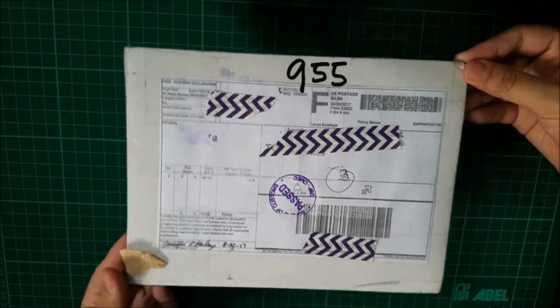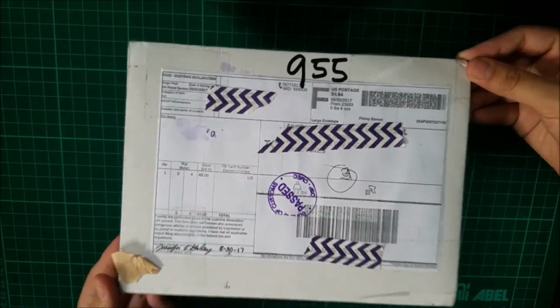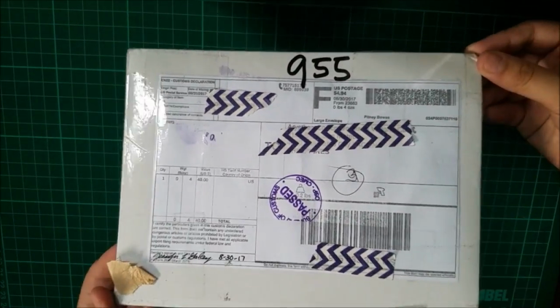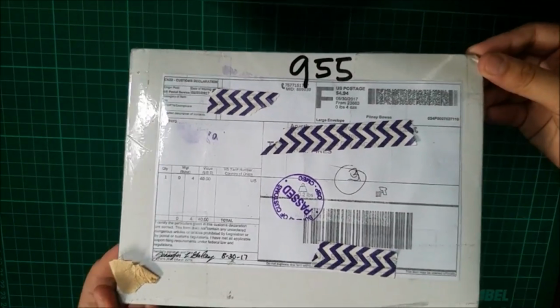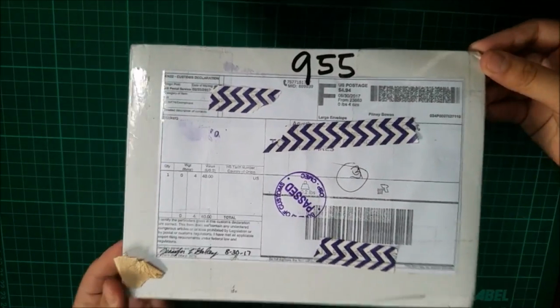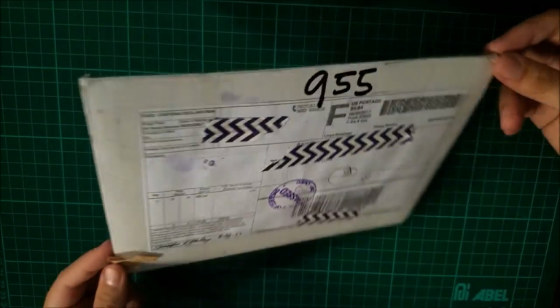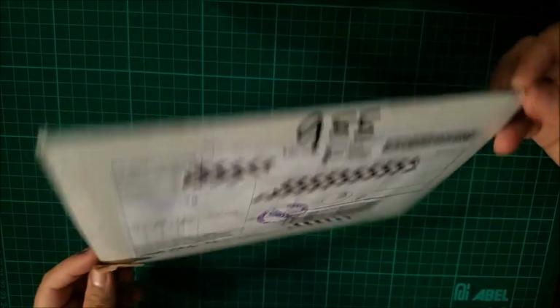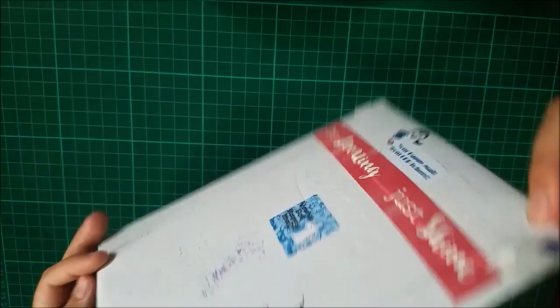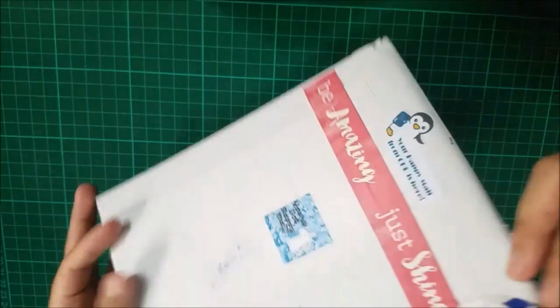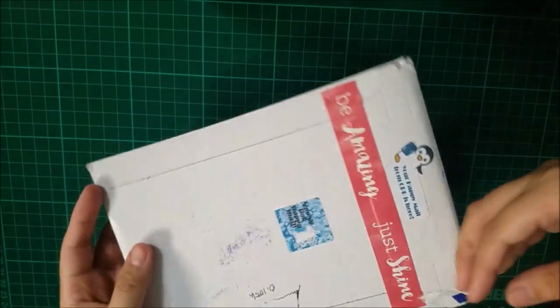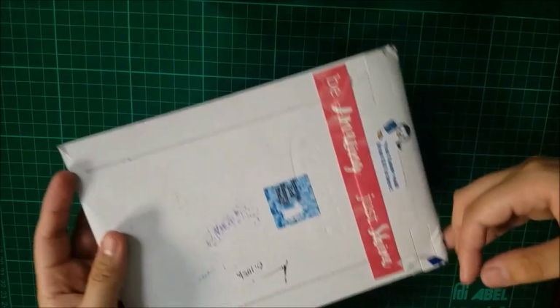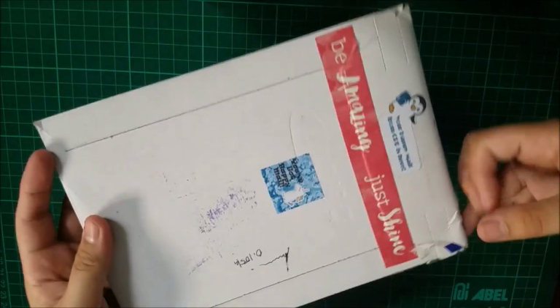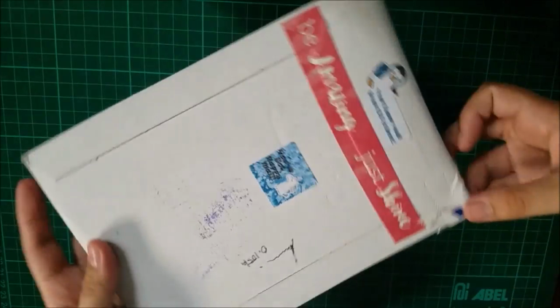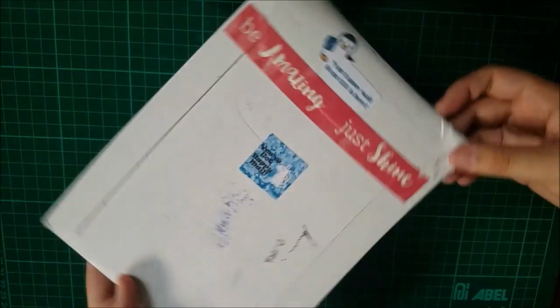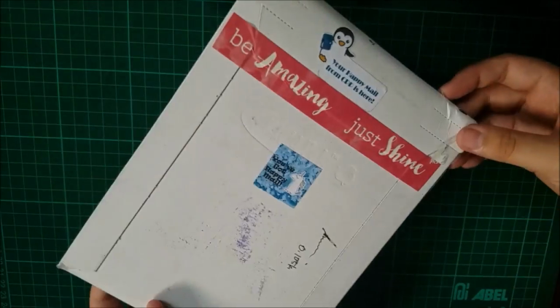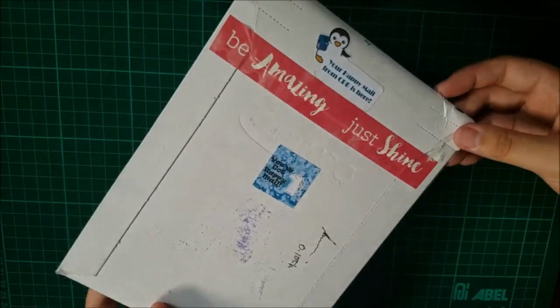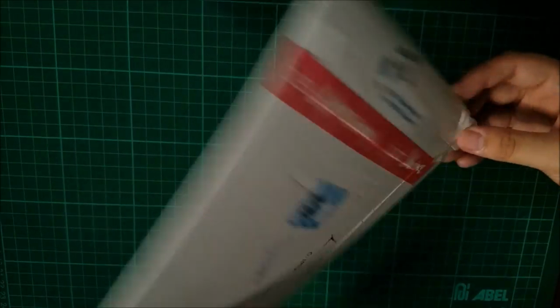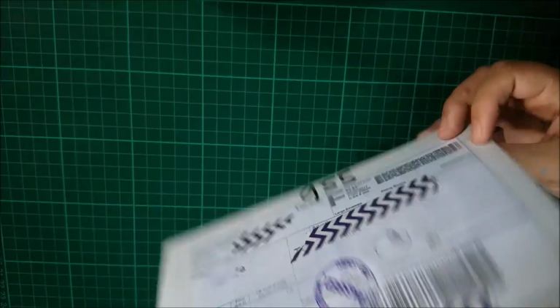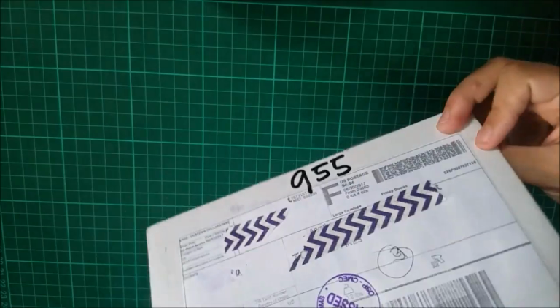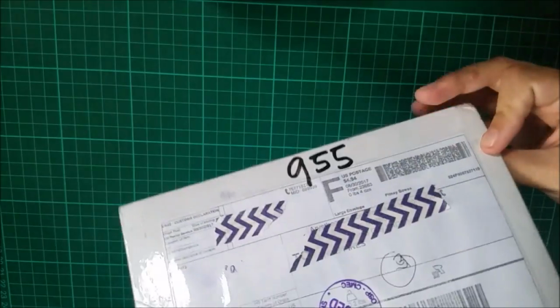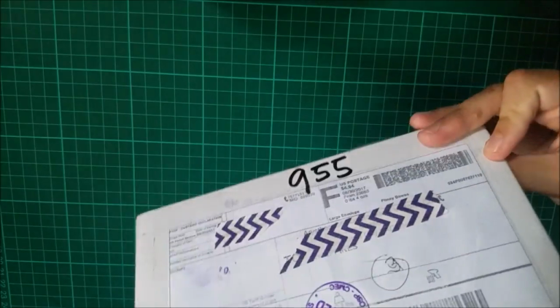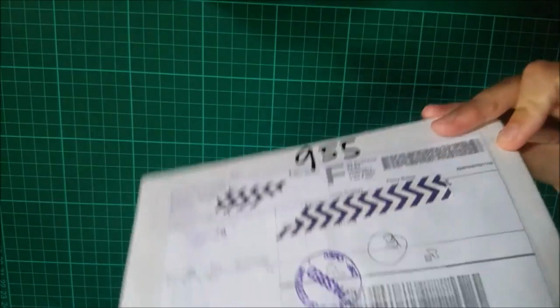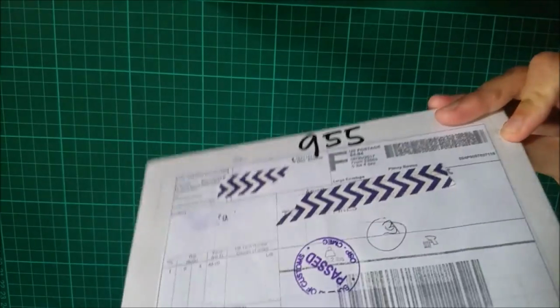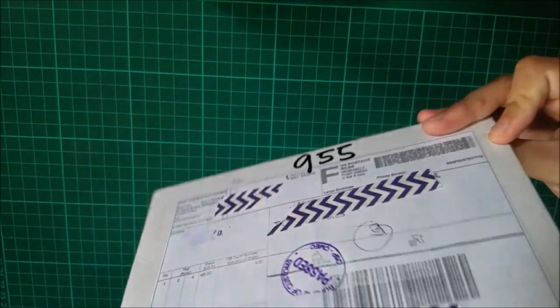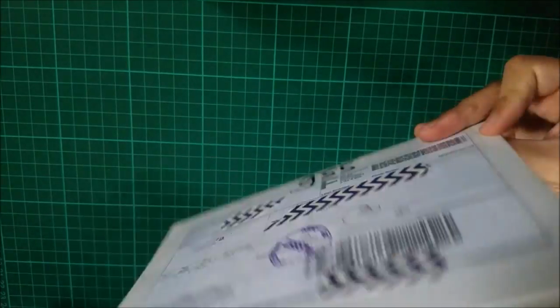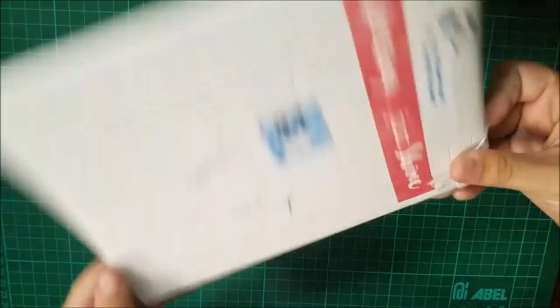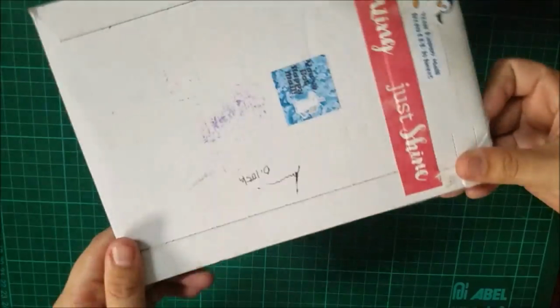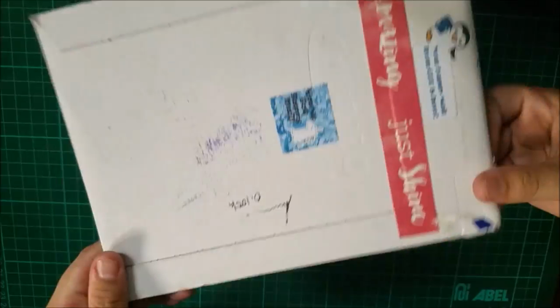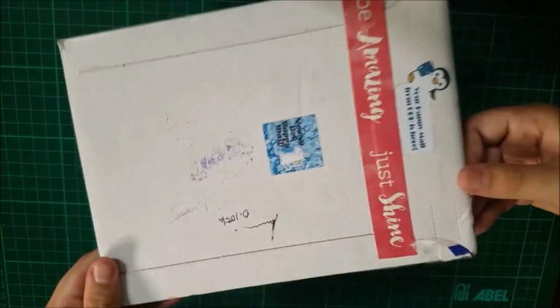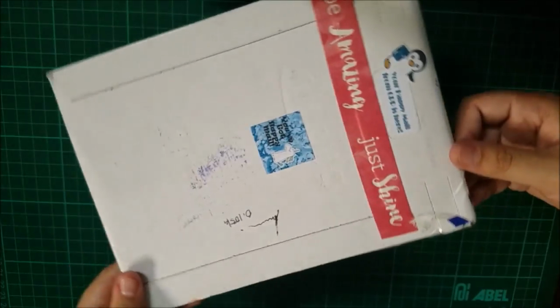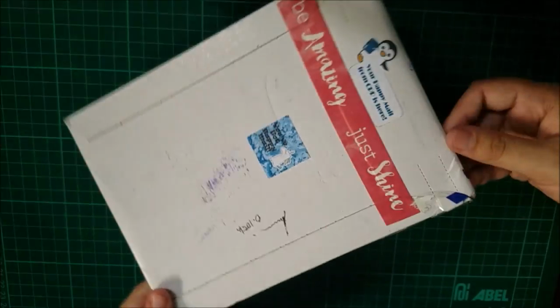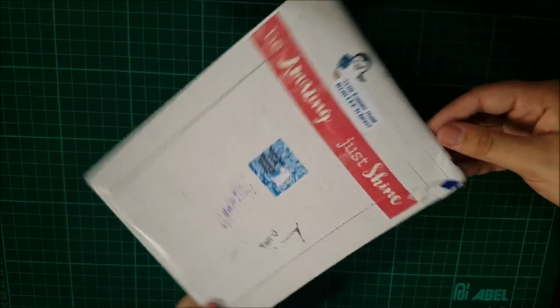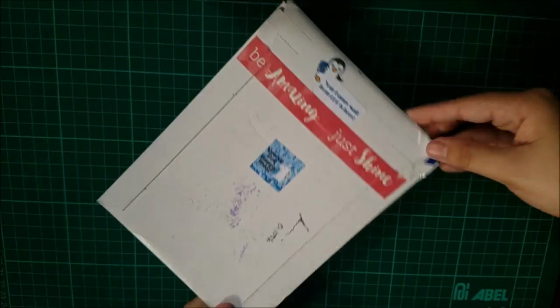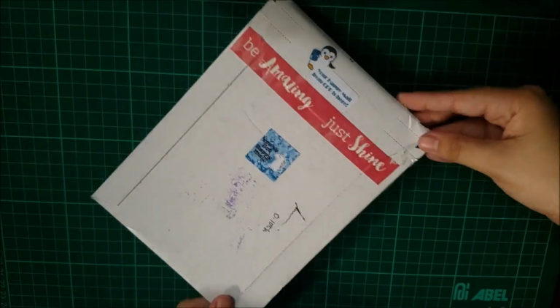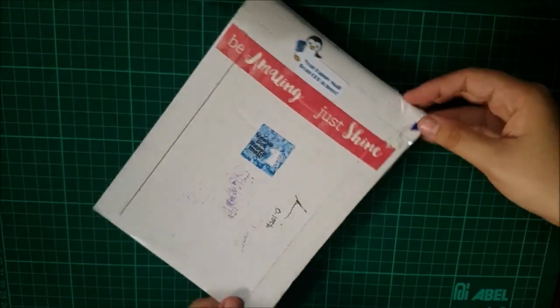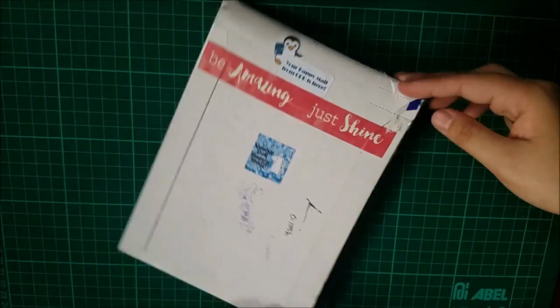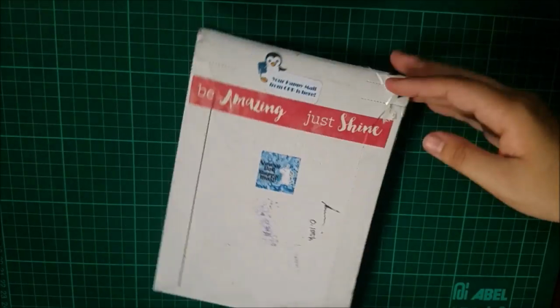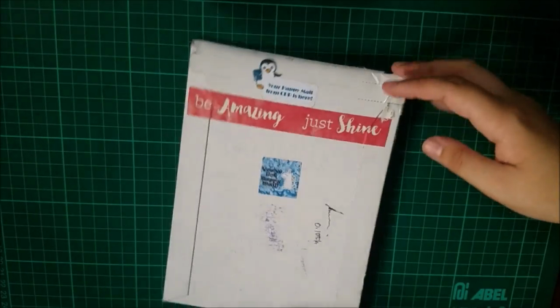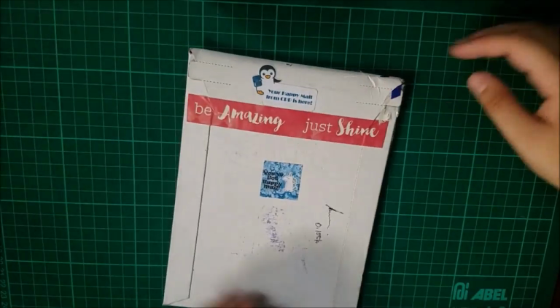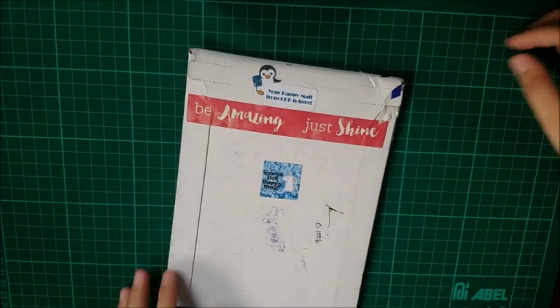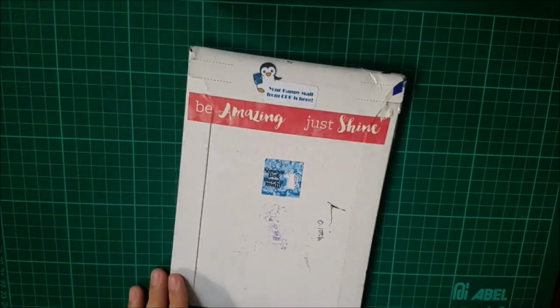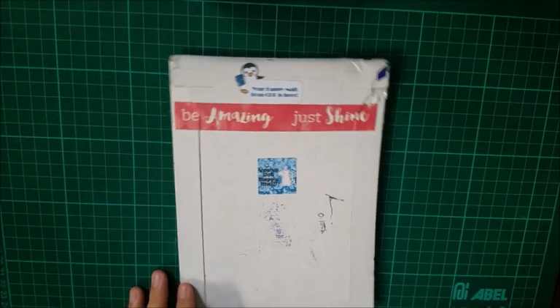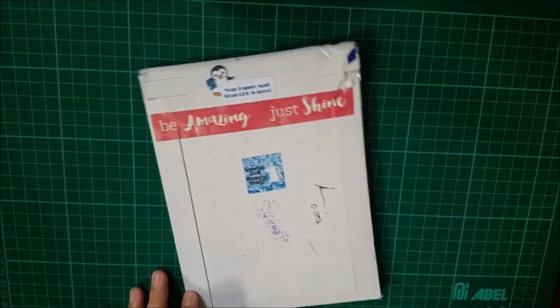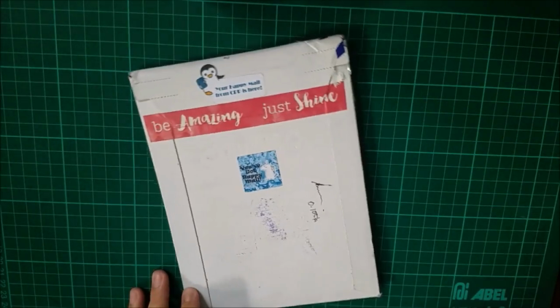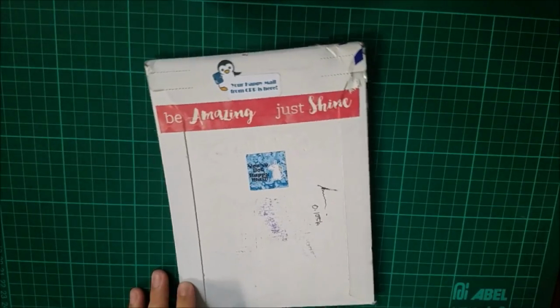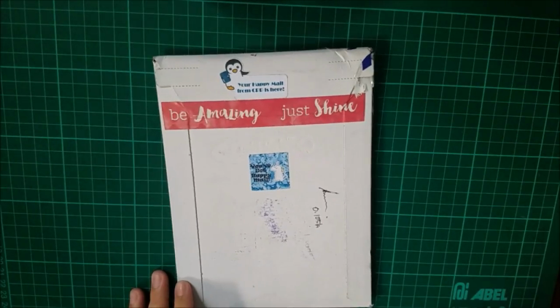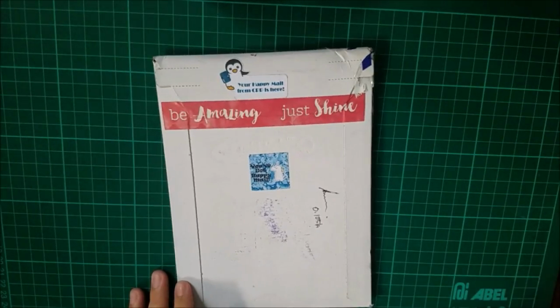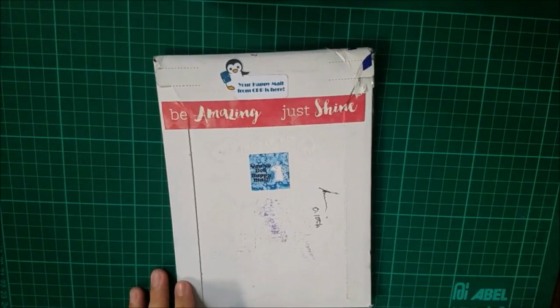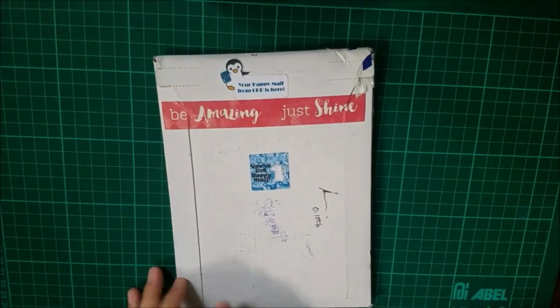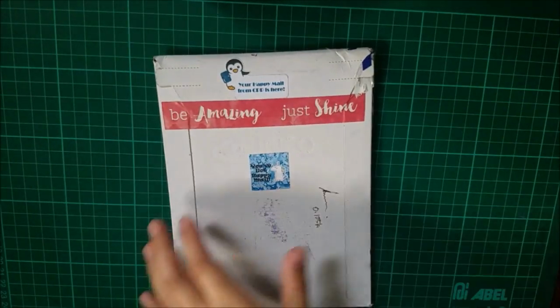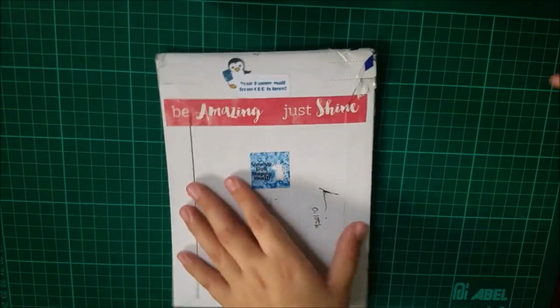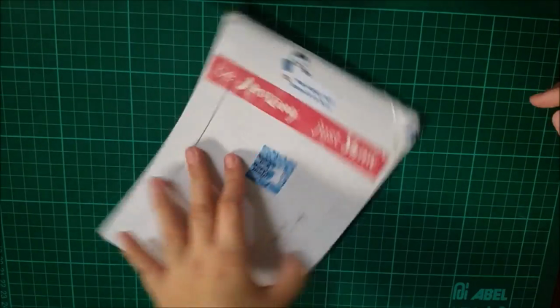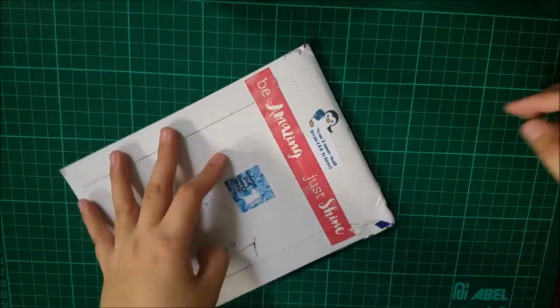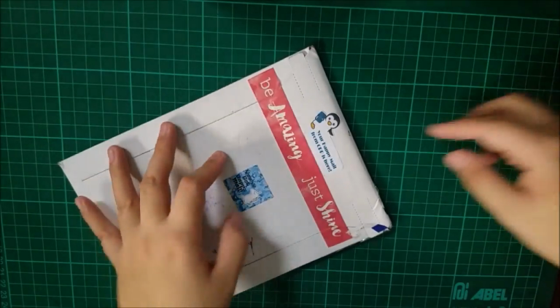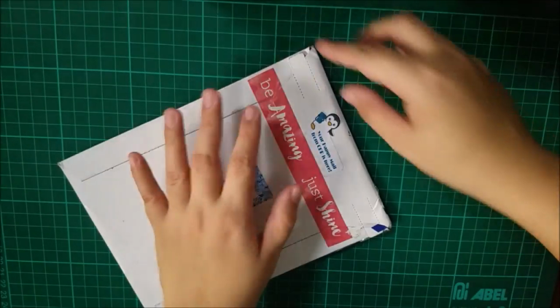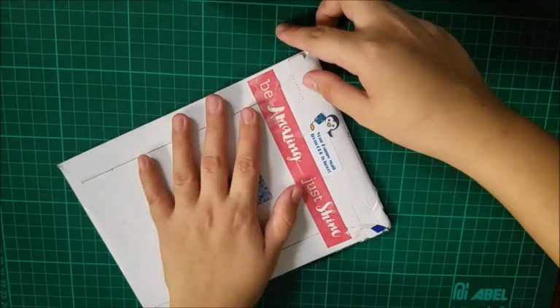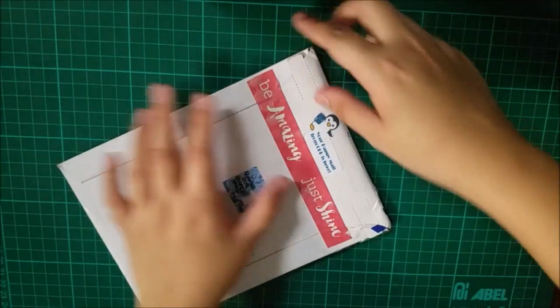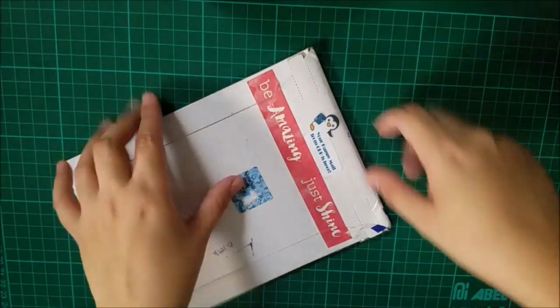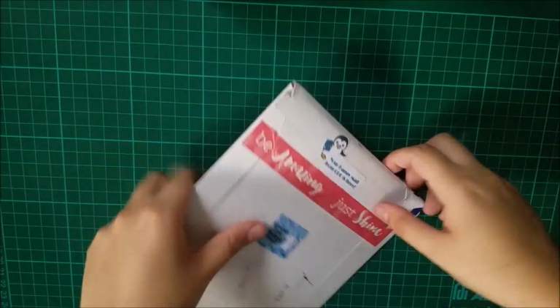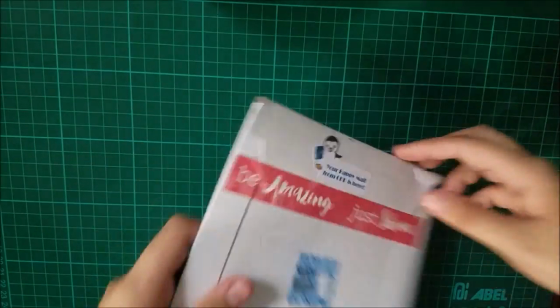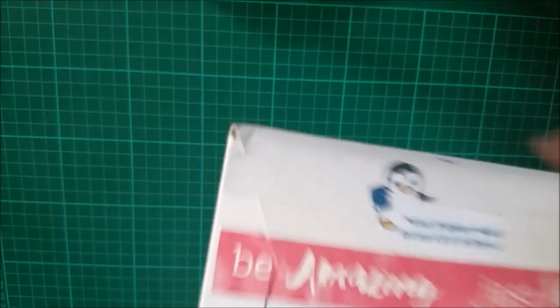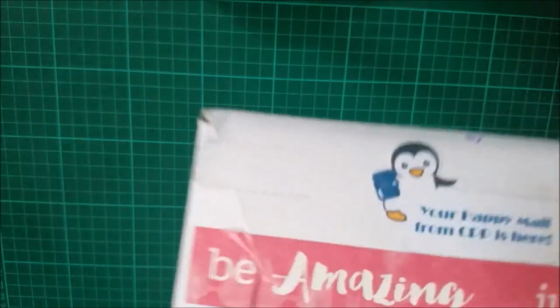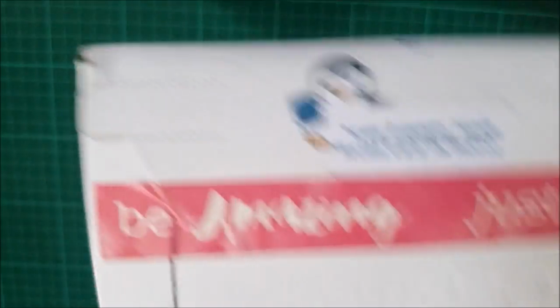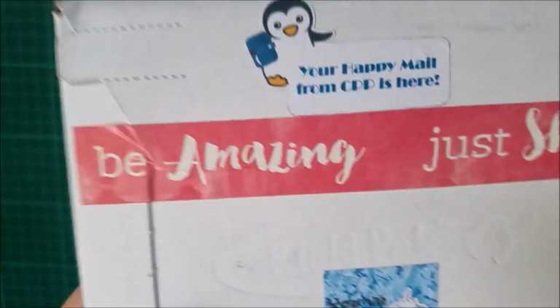Hello everyone, my name is Leia and in this video I'll be showing you my first PR kit from Craft Penguin Planner.